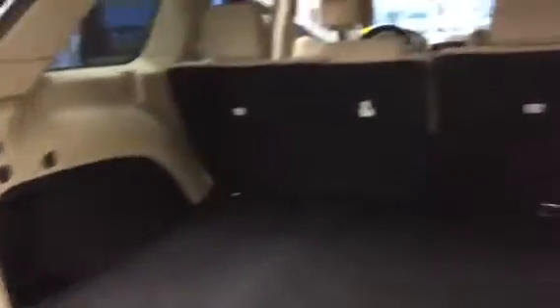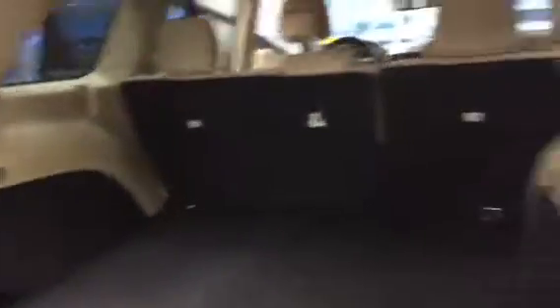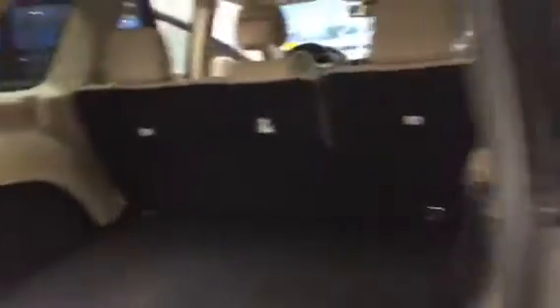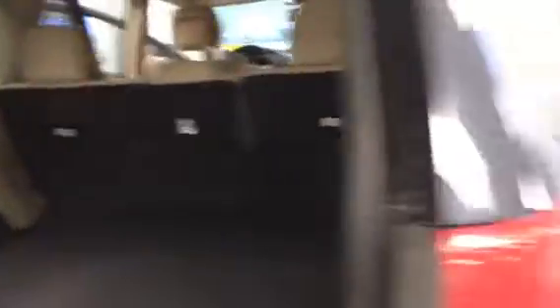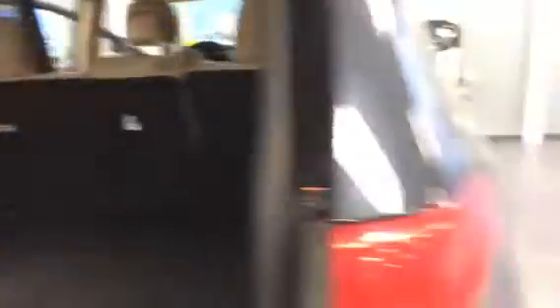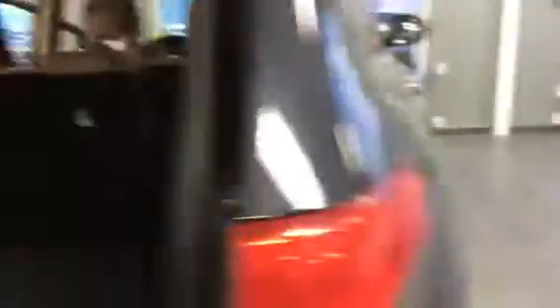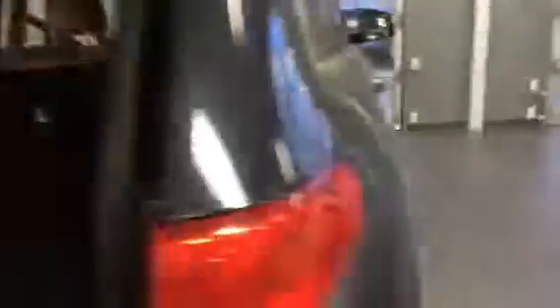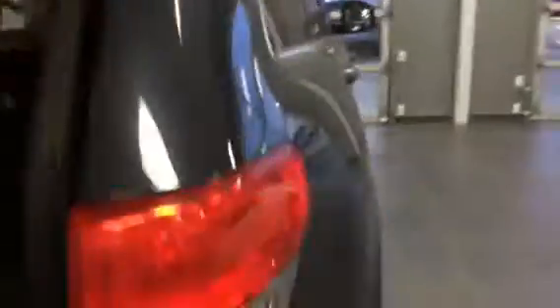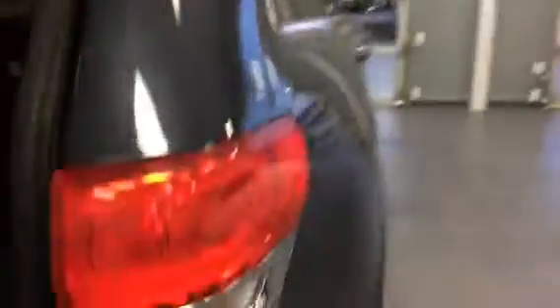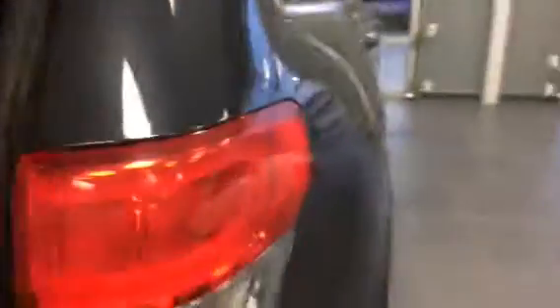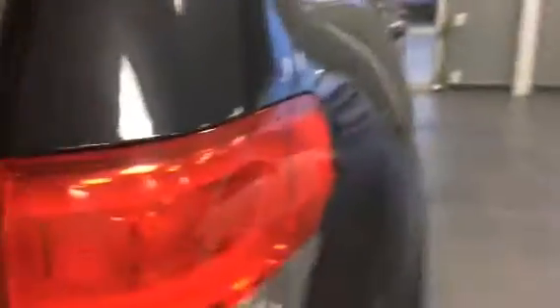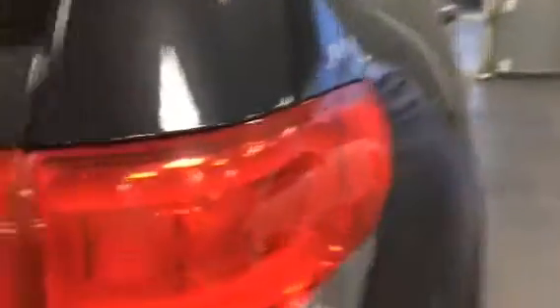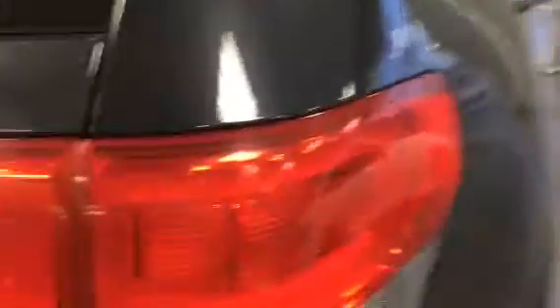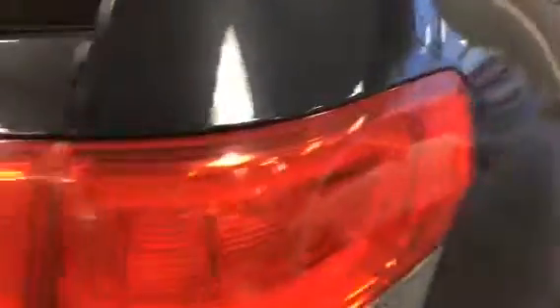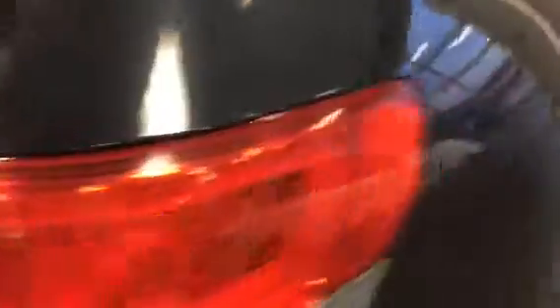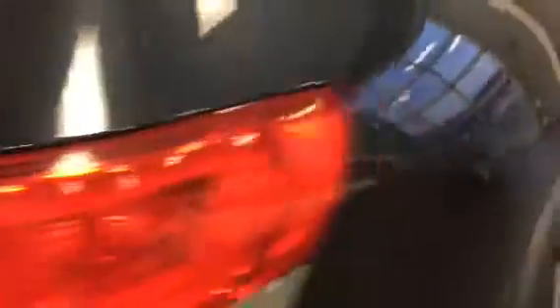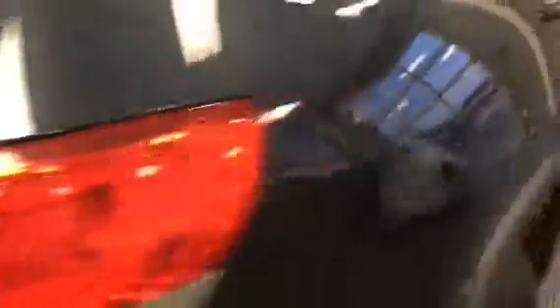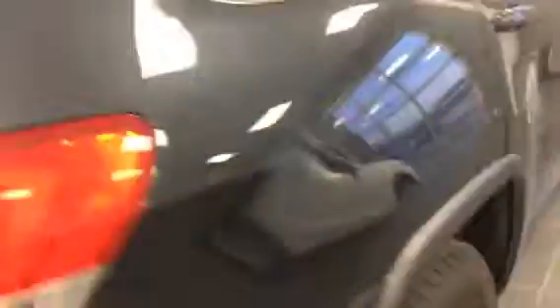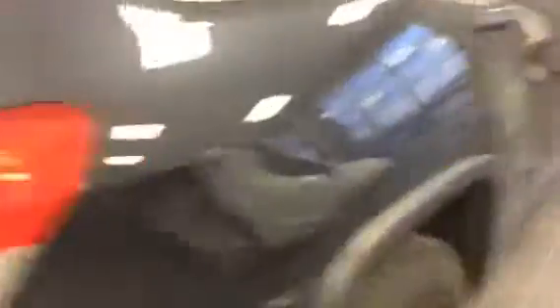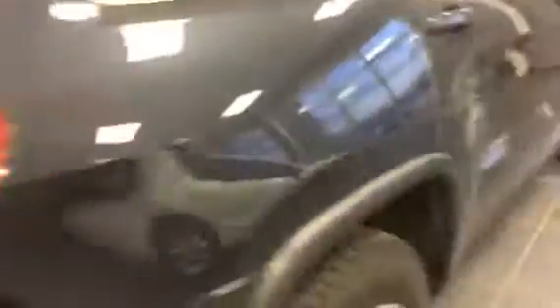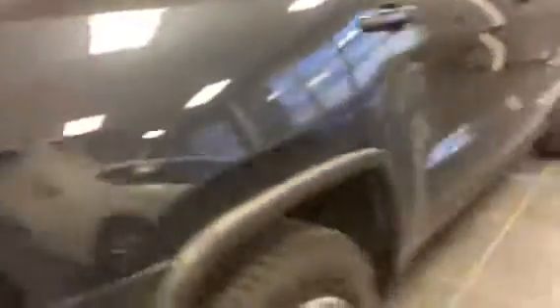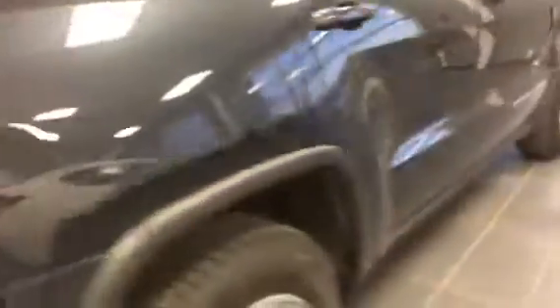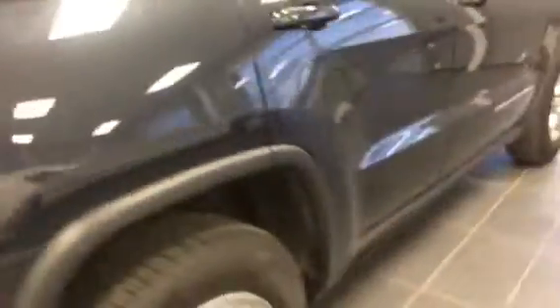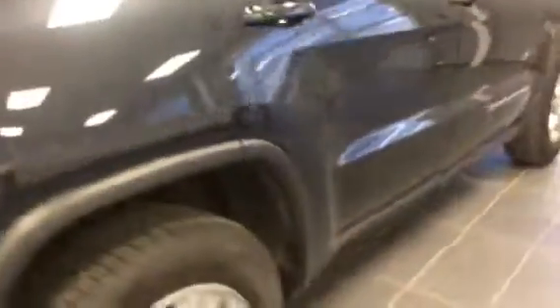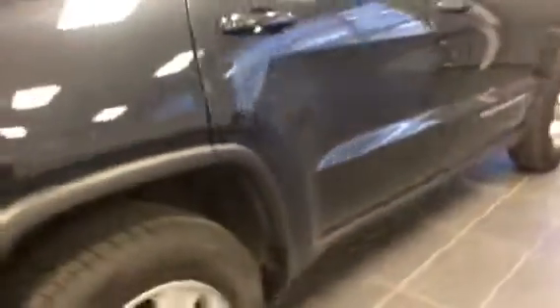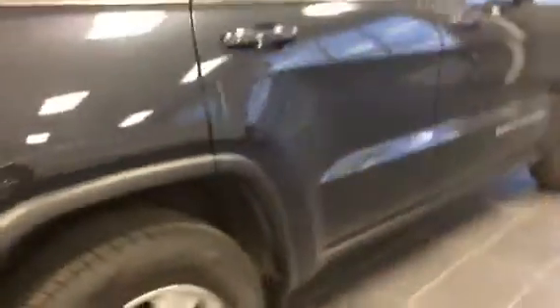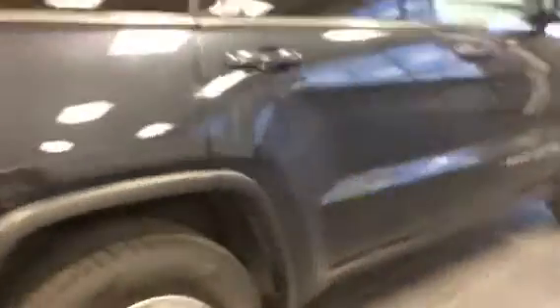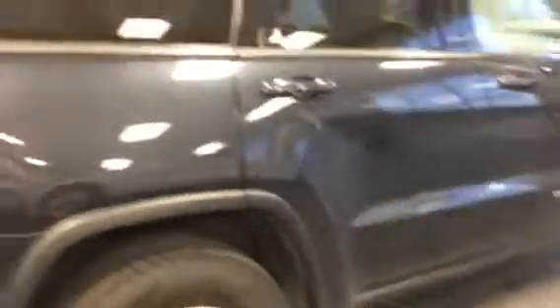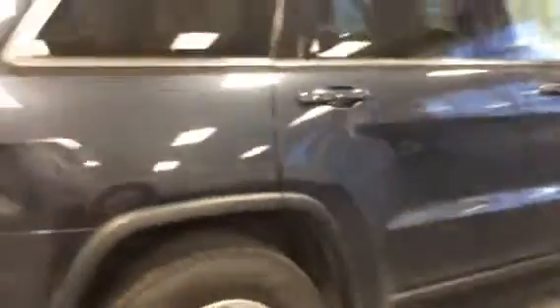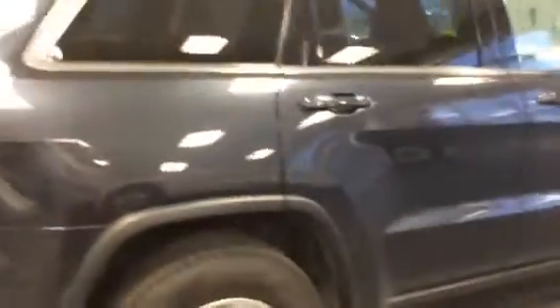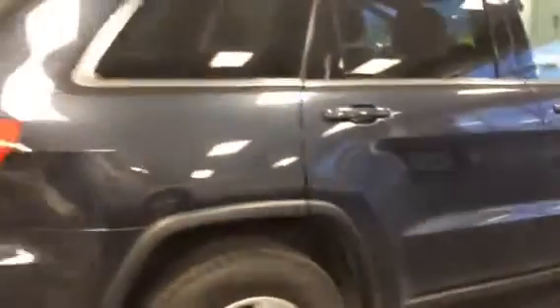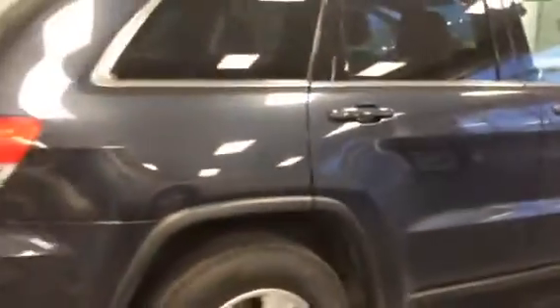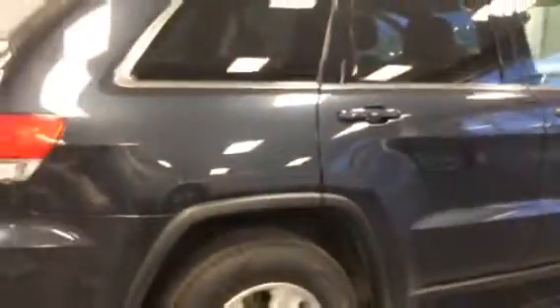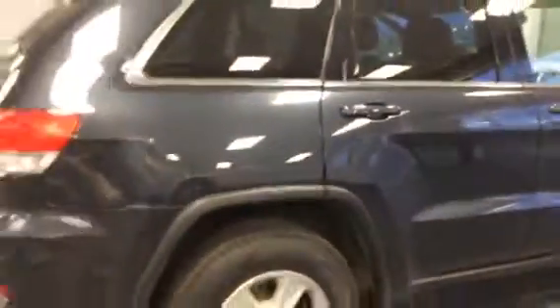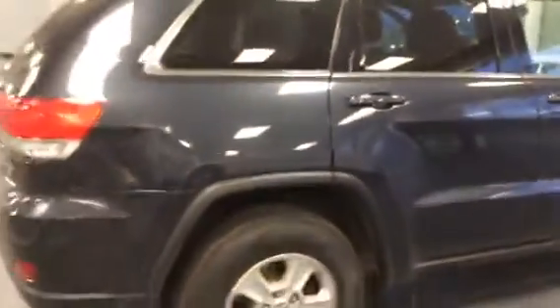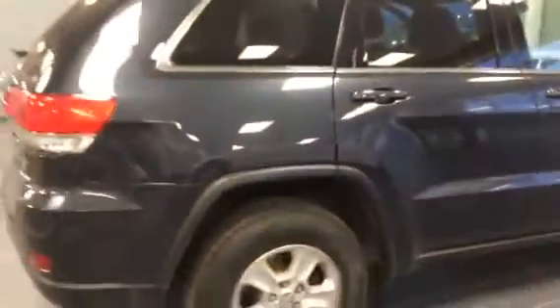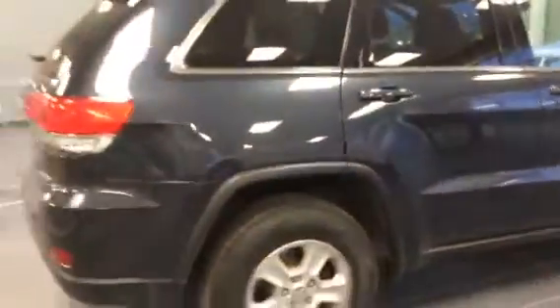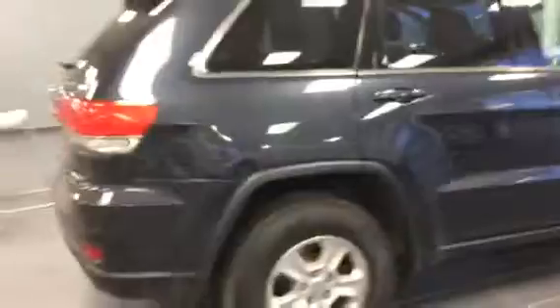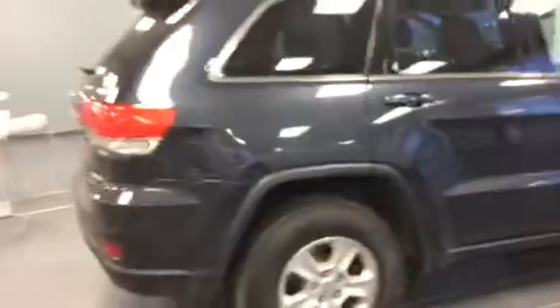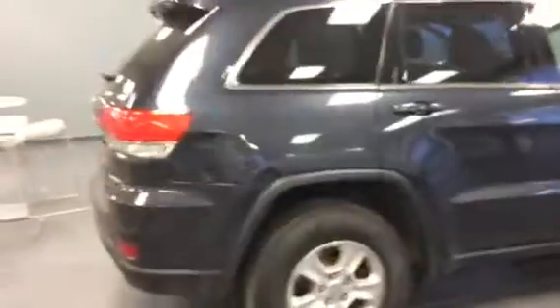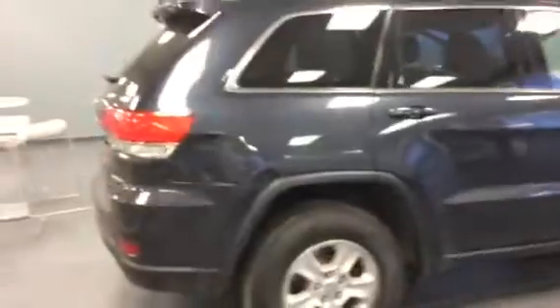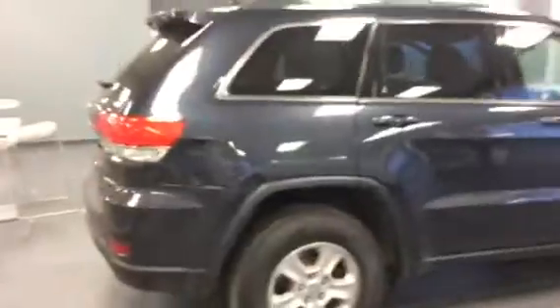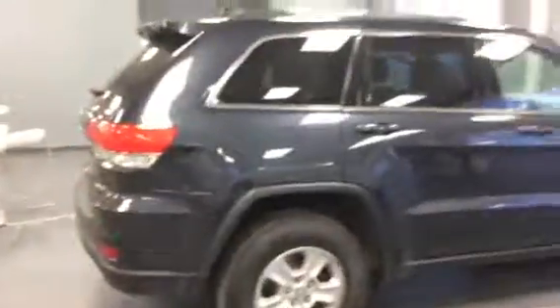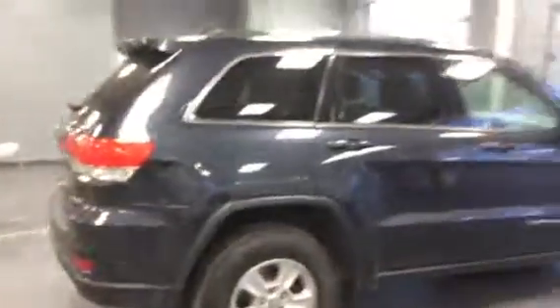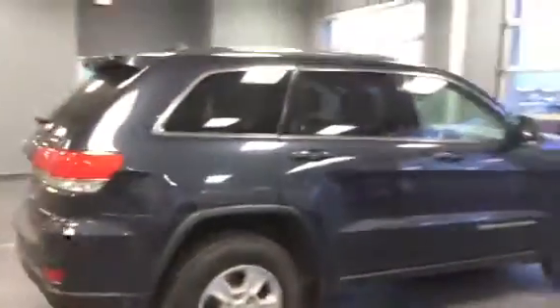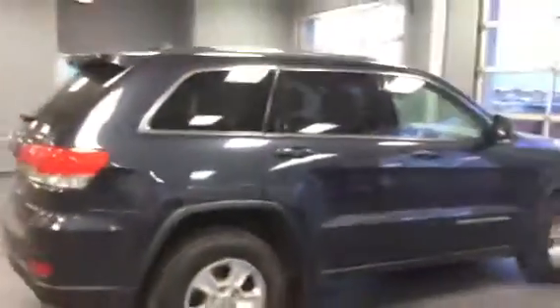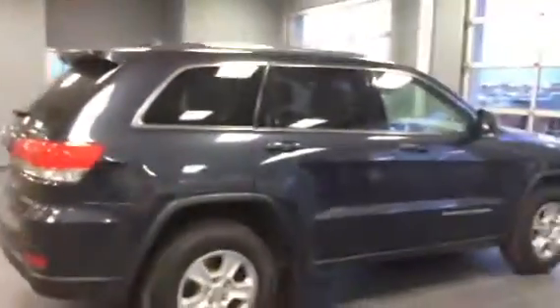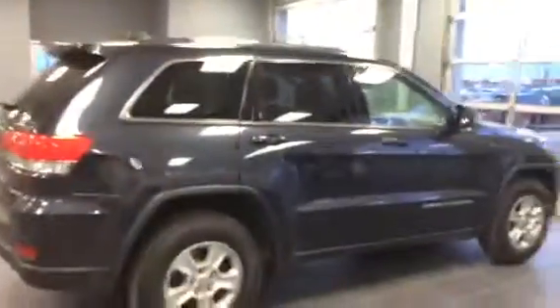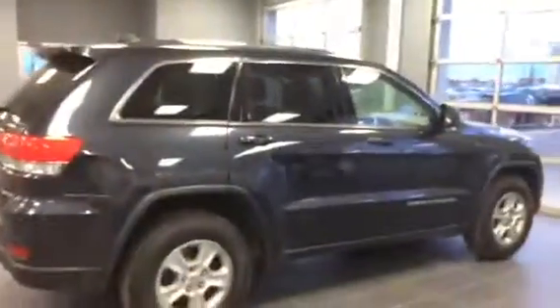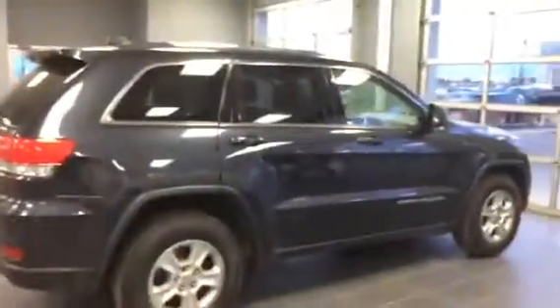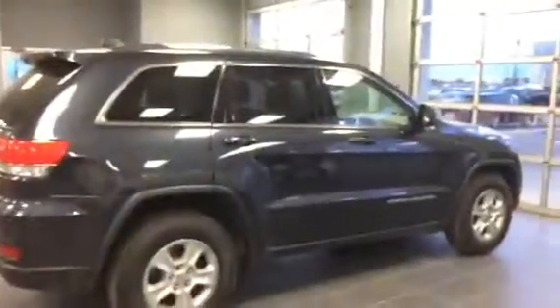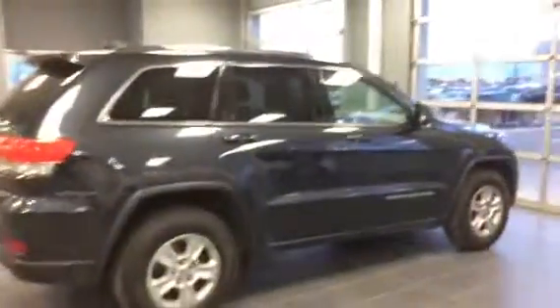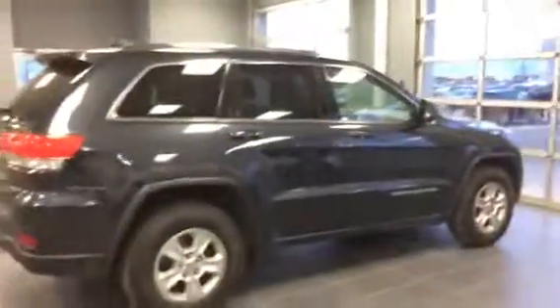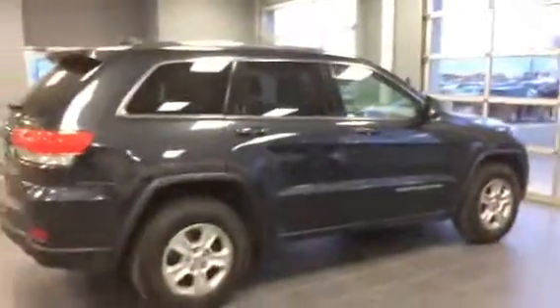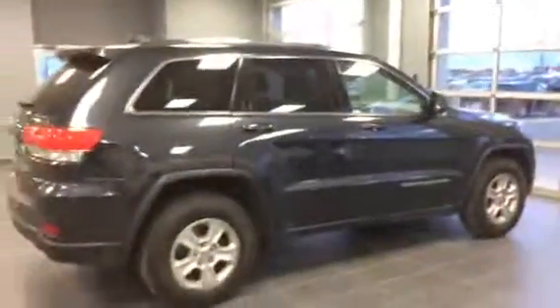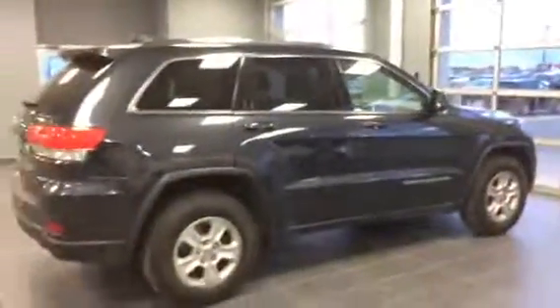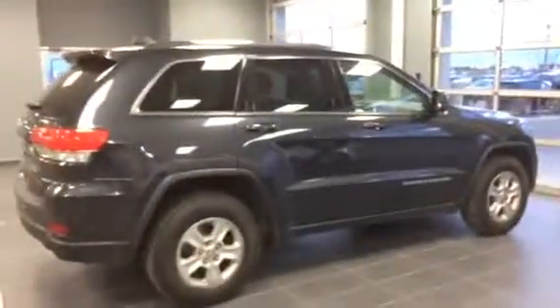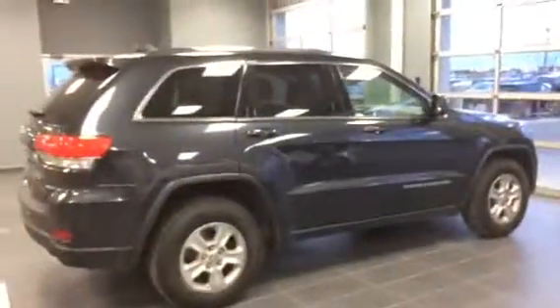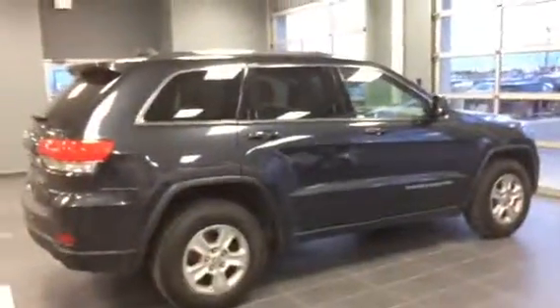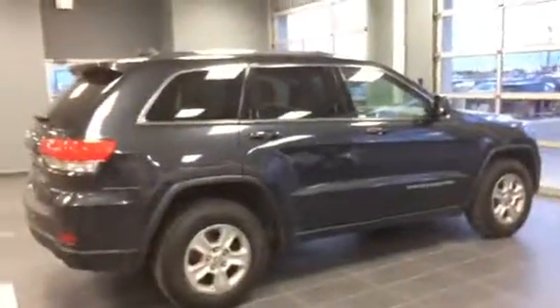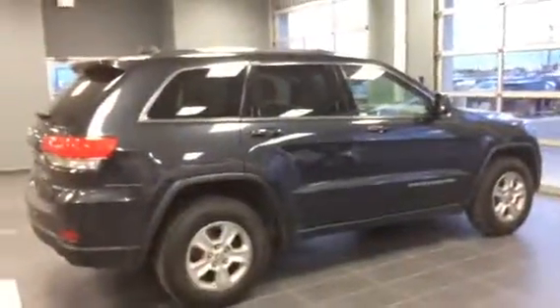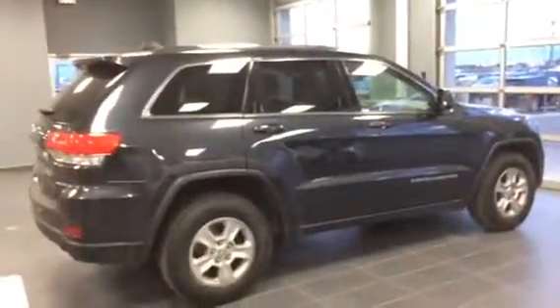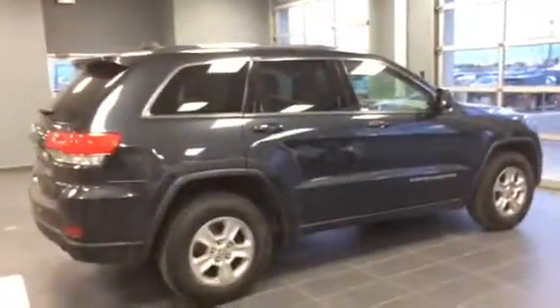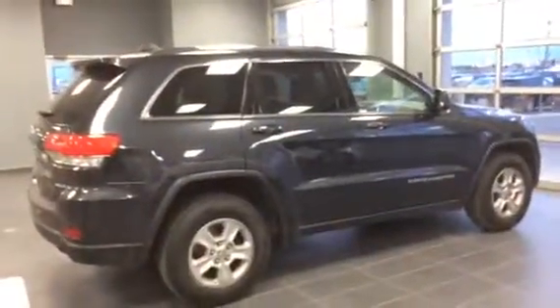And another quick look buttoned up here. So there you have it, Chance — the 2014 Jeep Grand Cherokee Laredo.